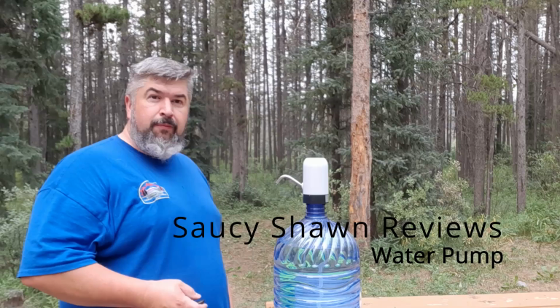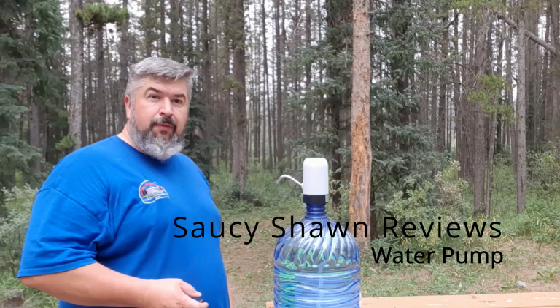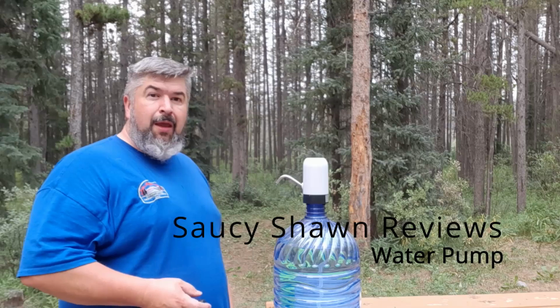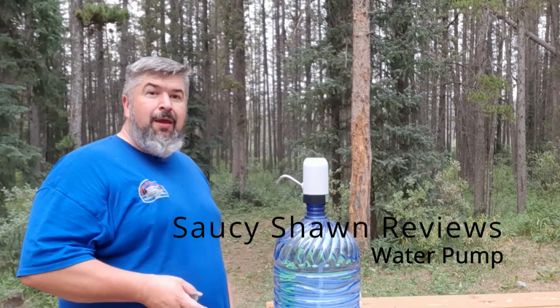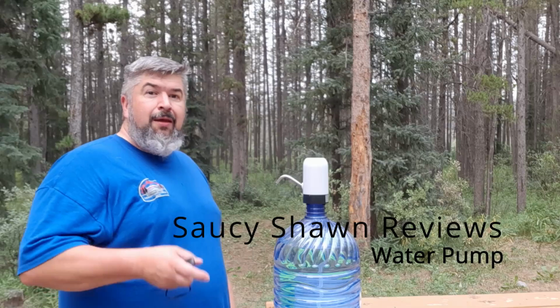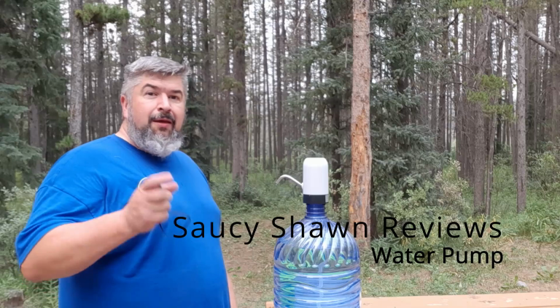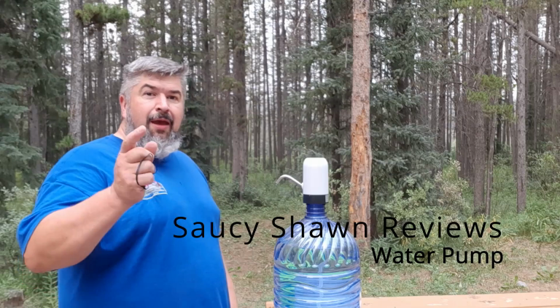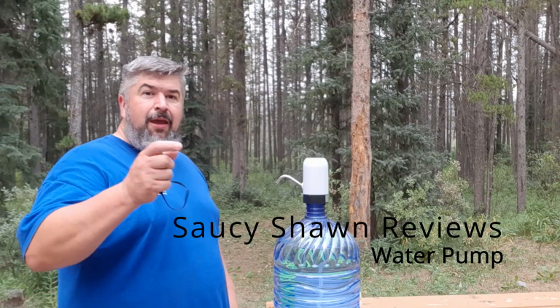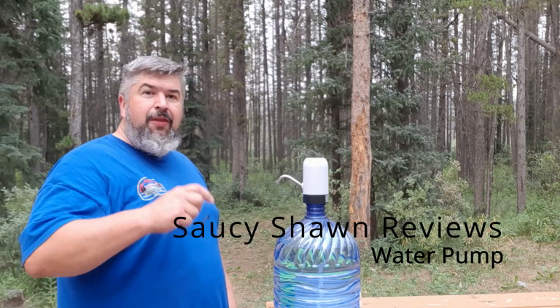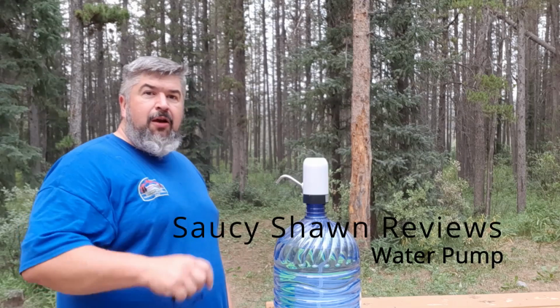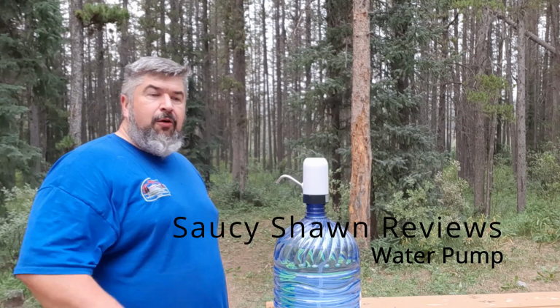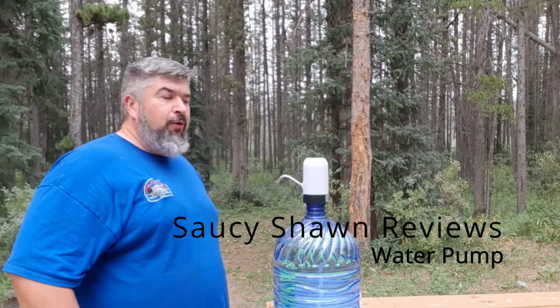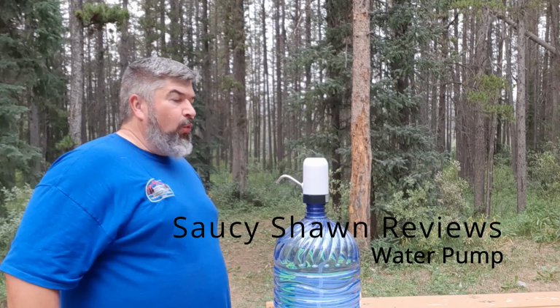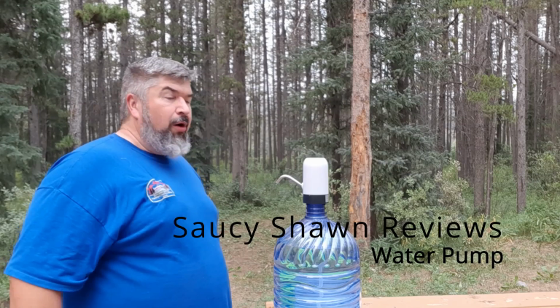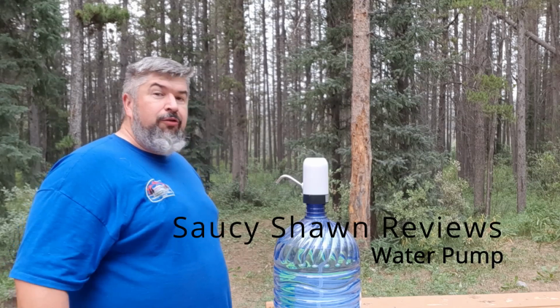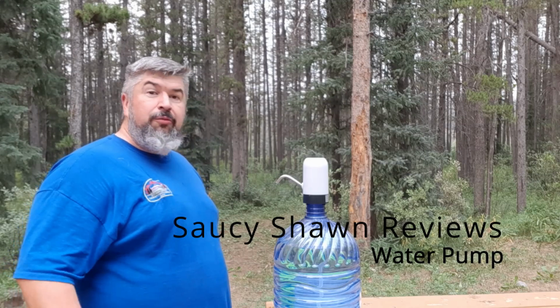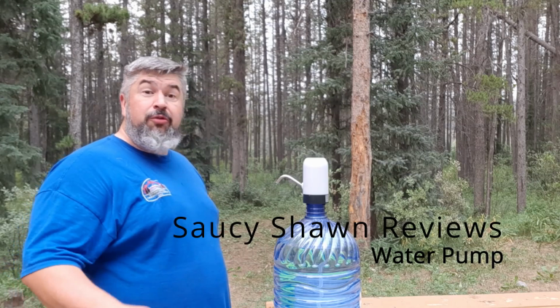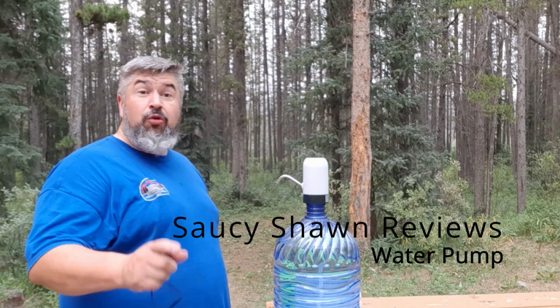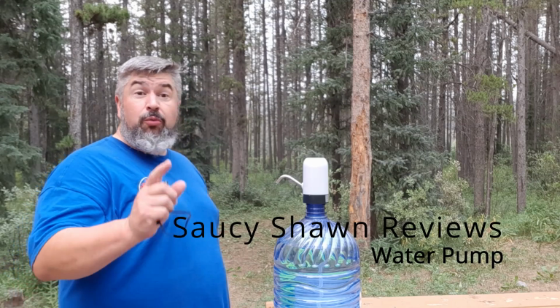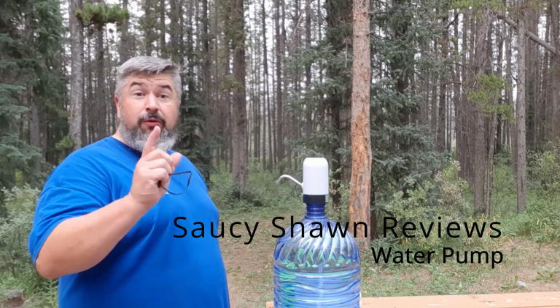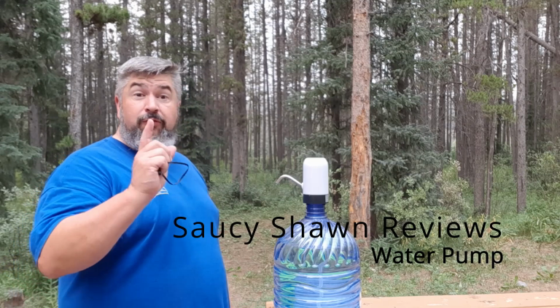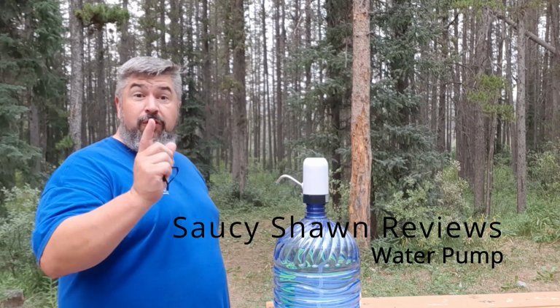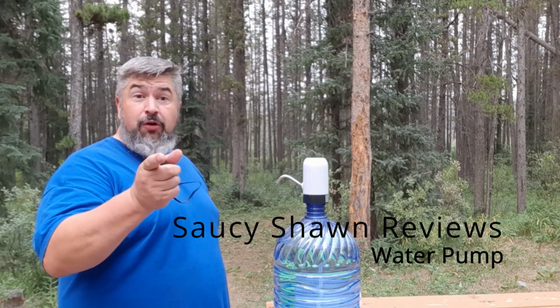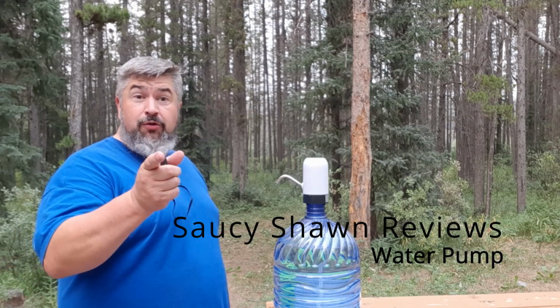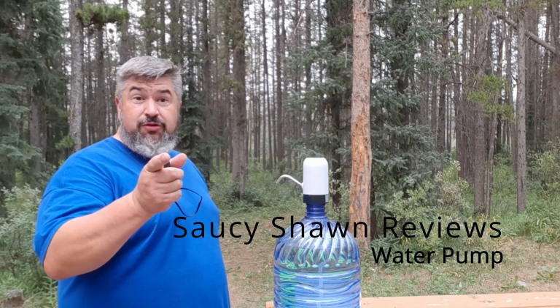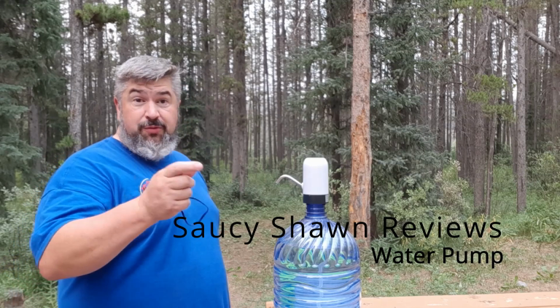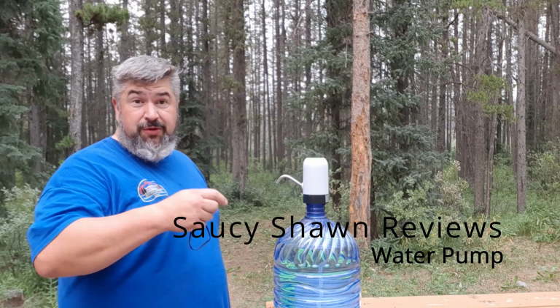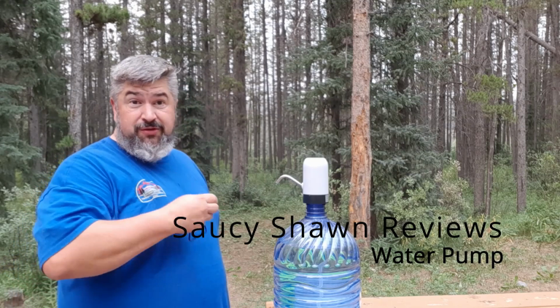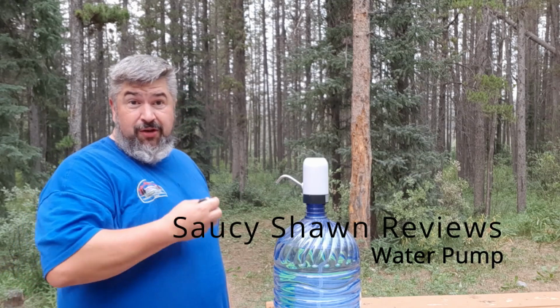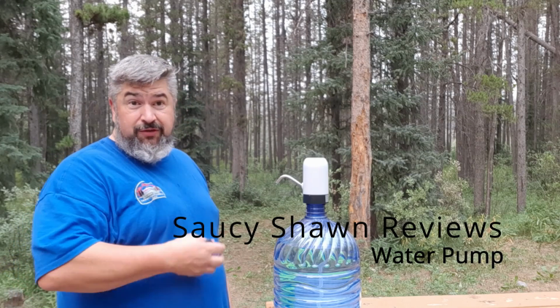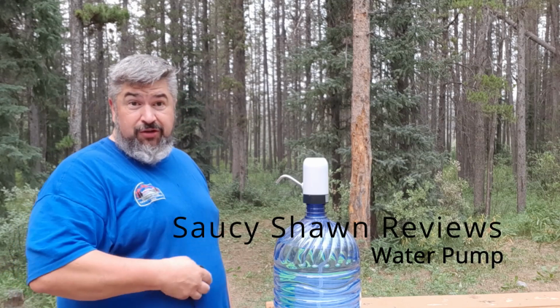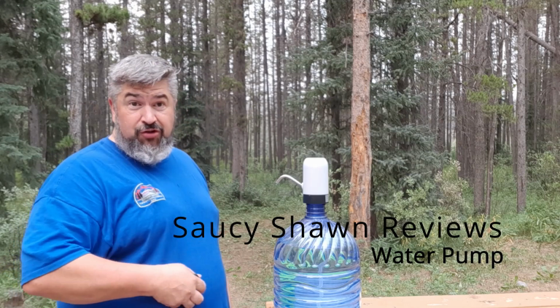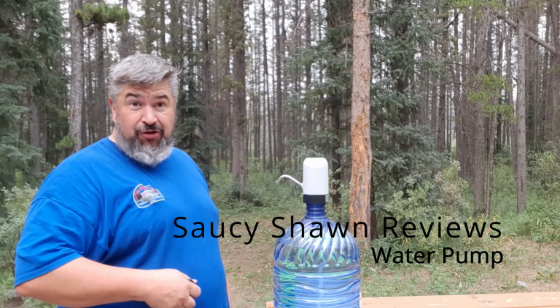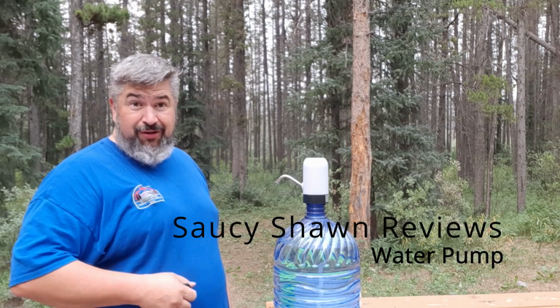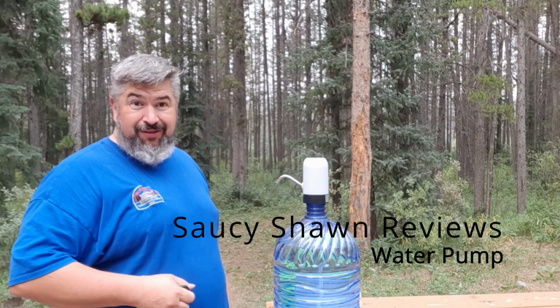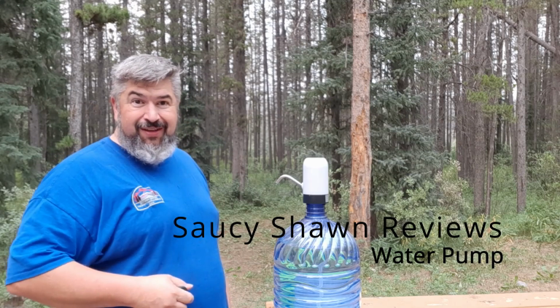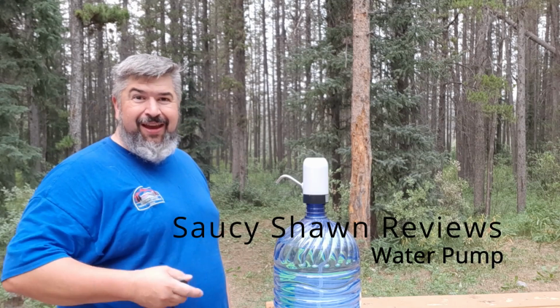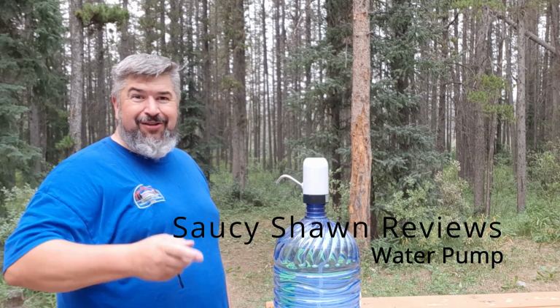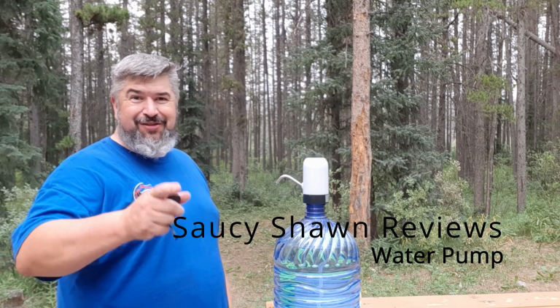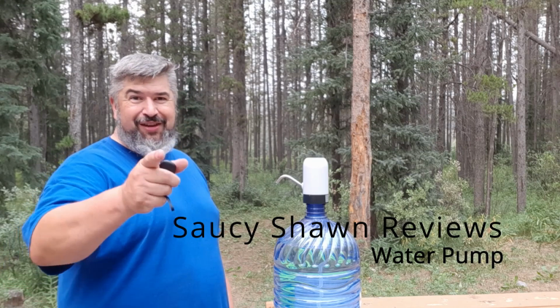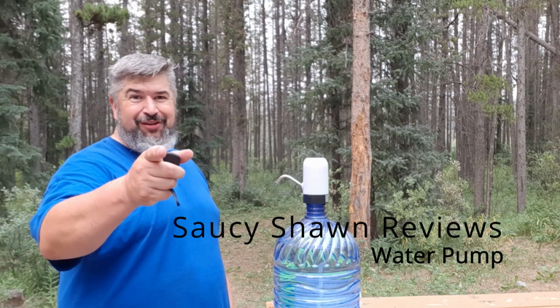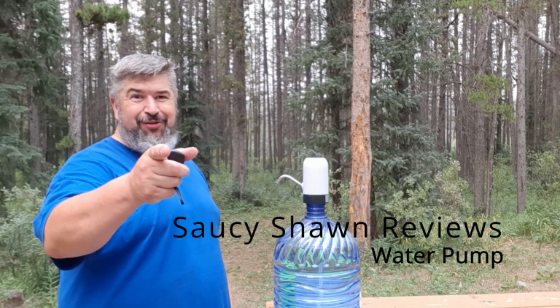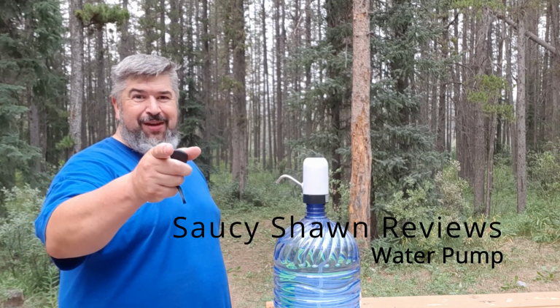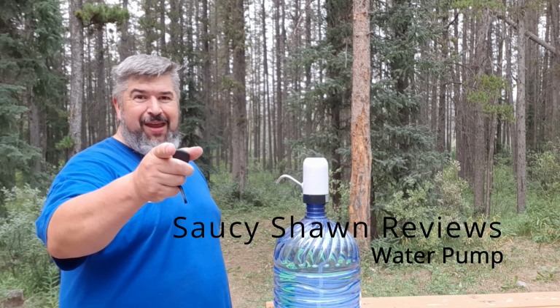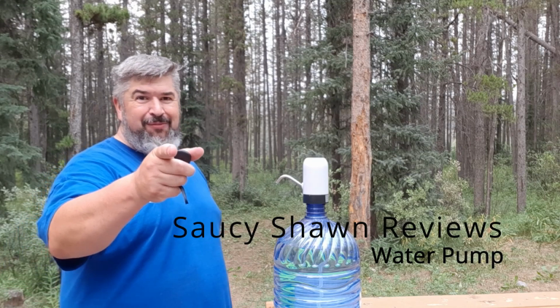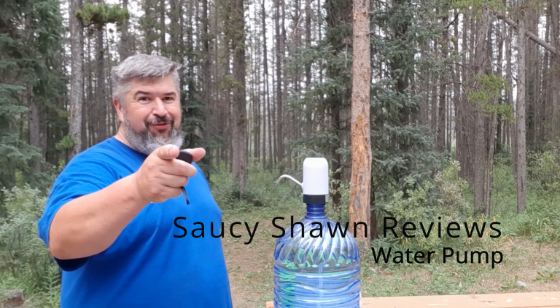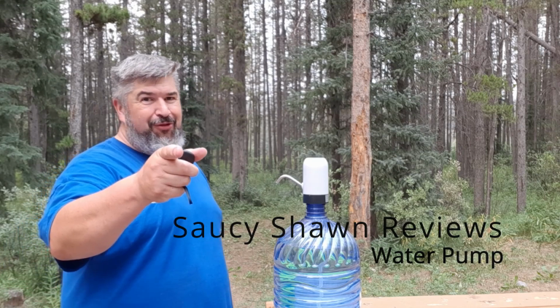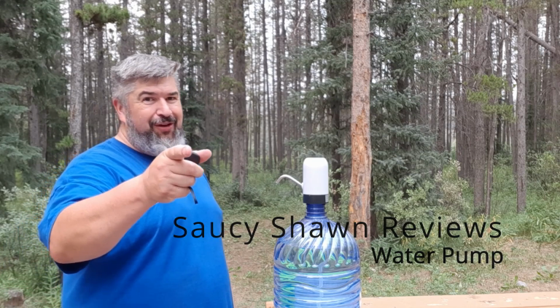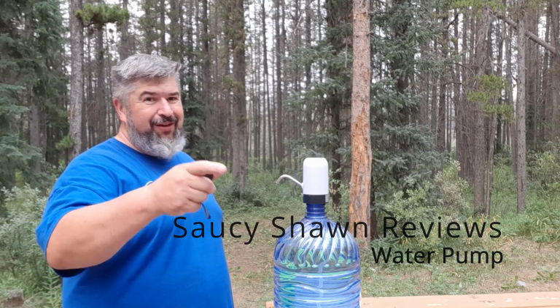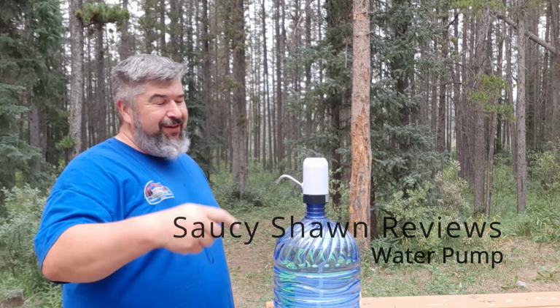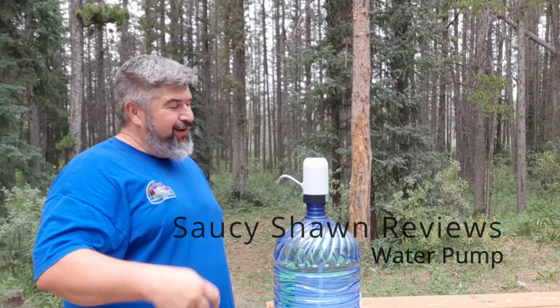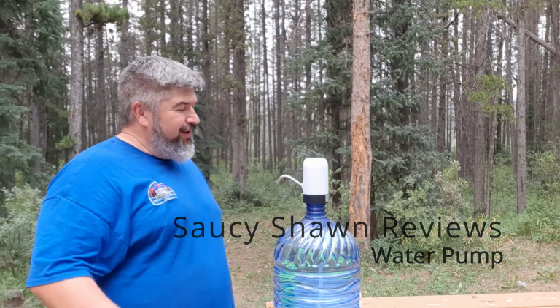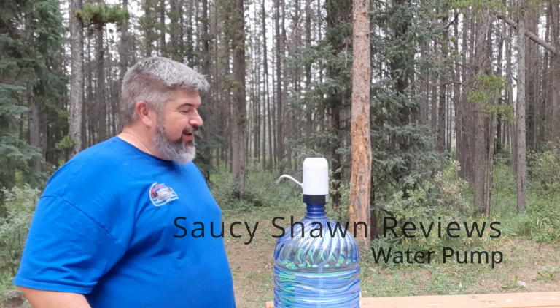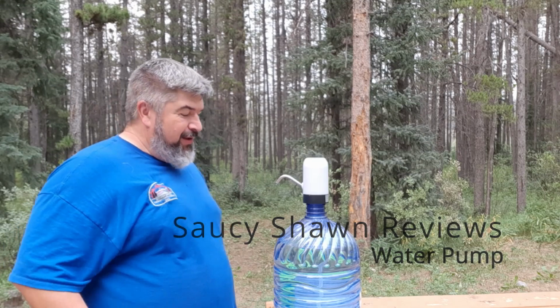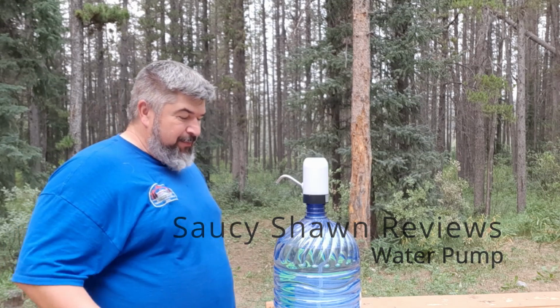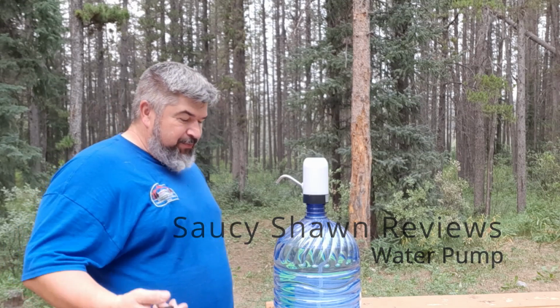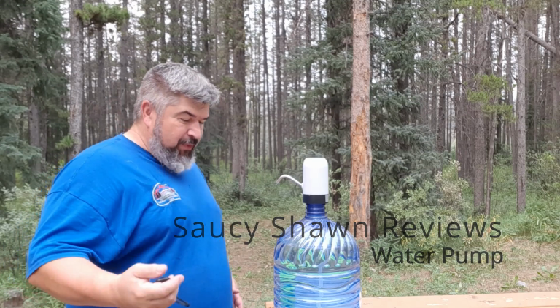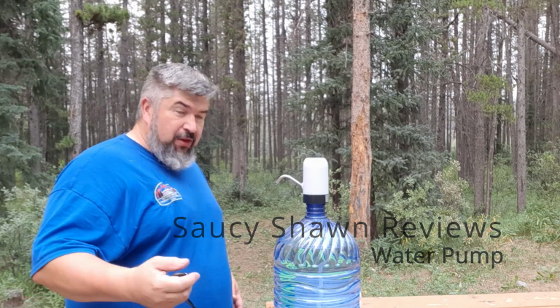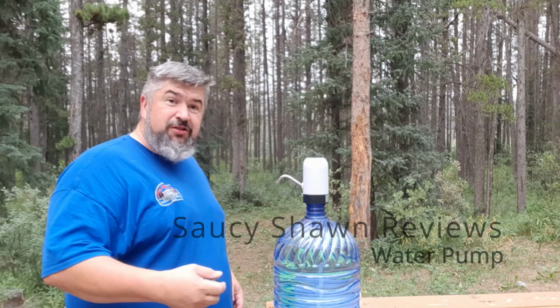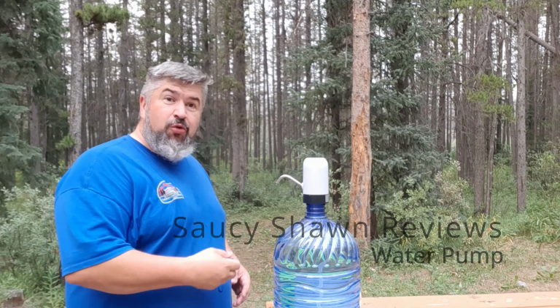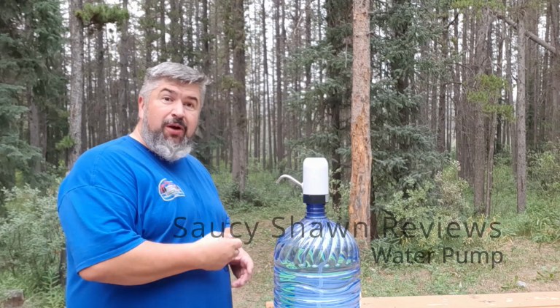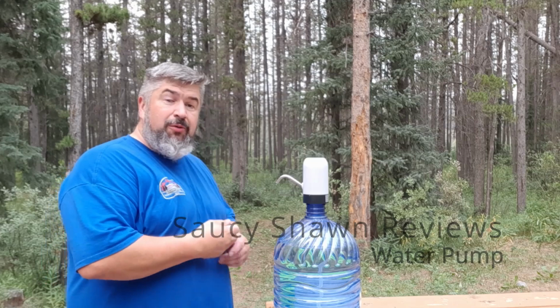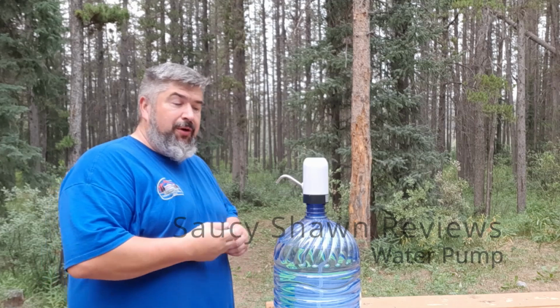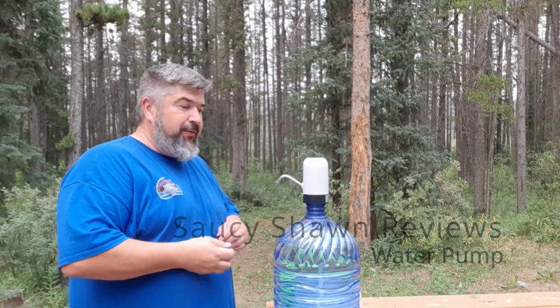Hey there and welcome to Reviews with Saucy Sean. There's a new name for you. This is a quick one.